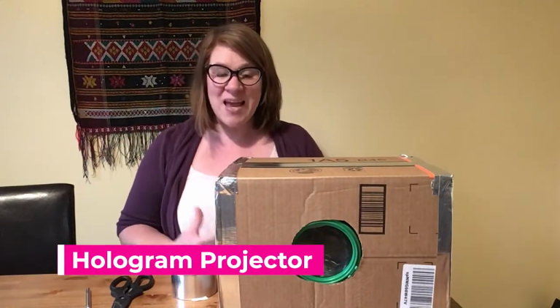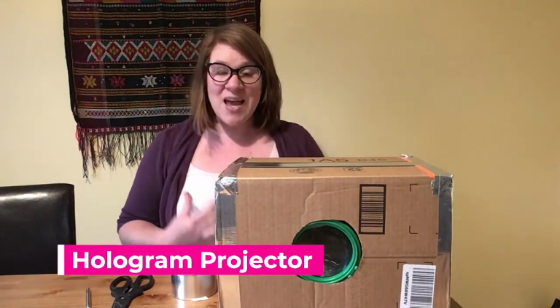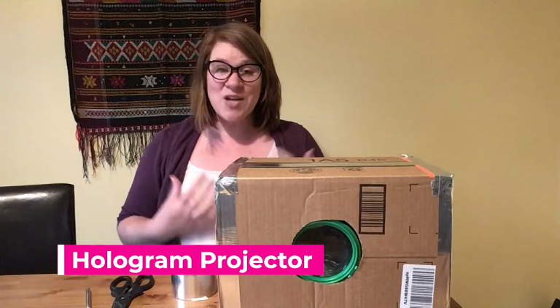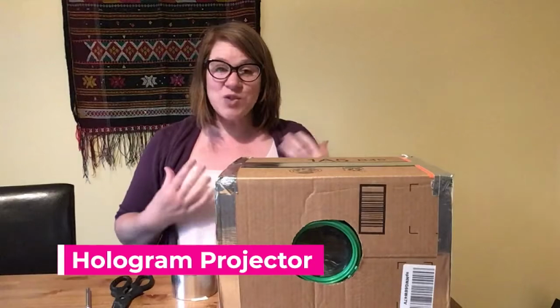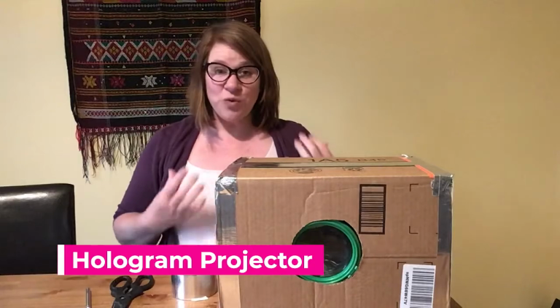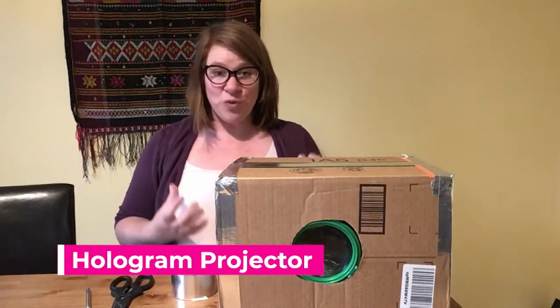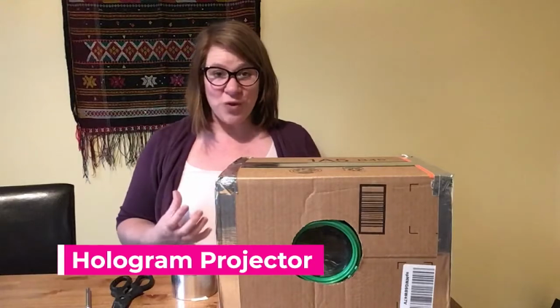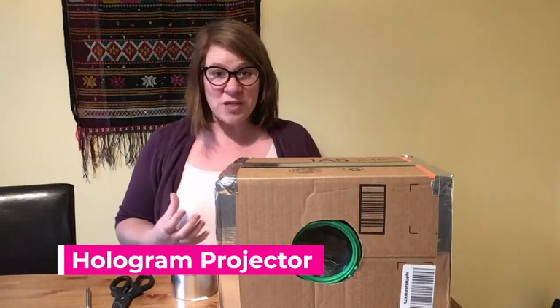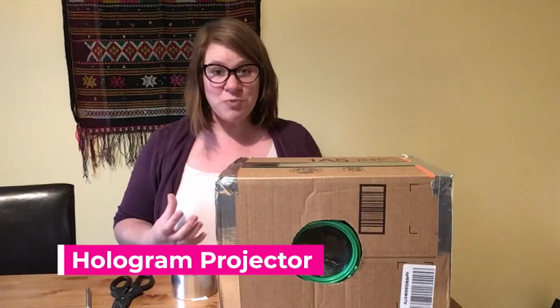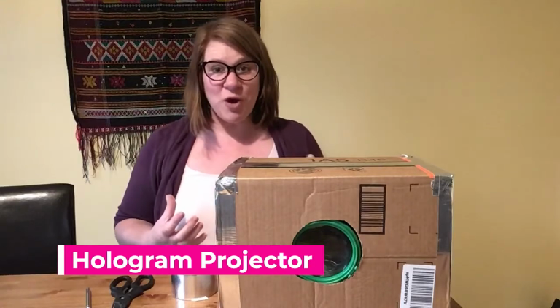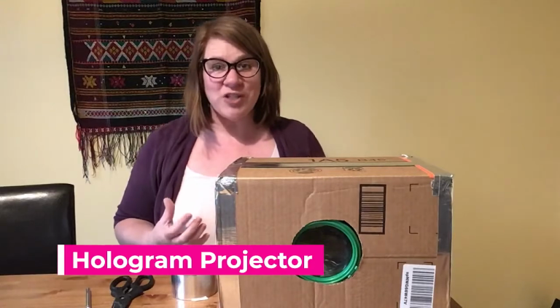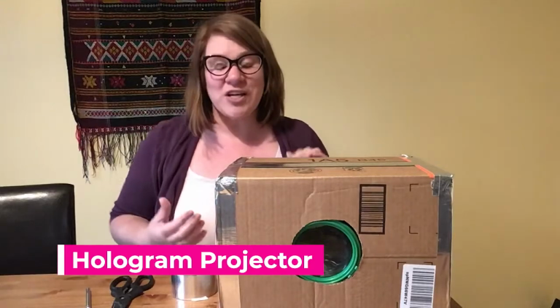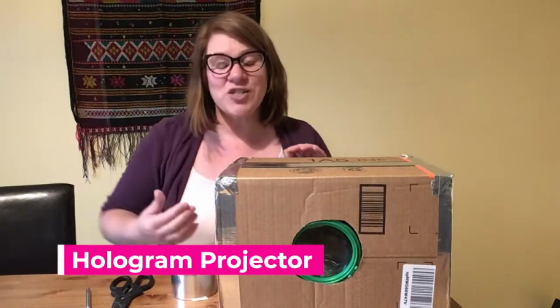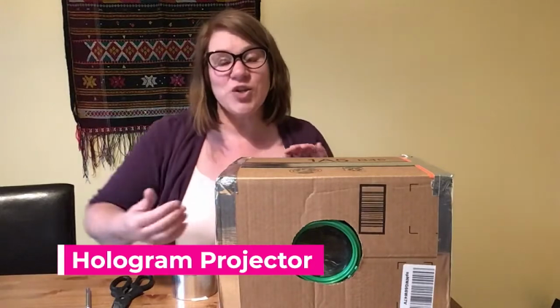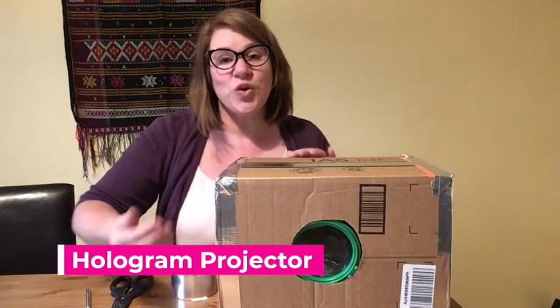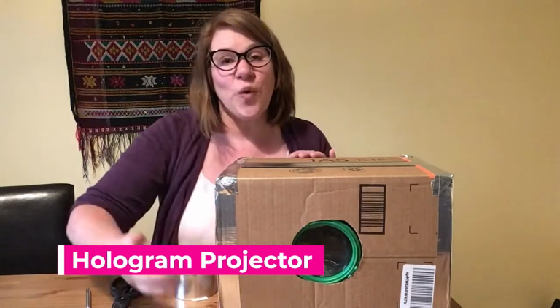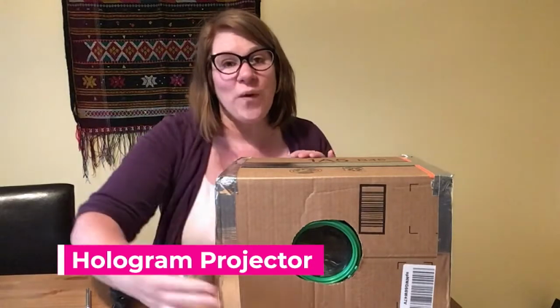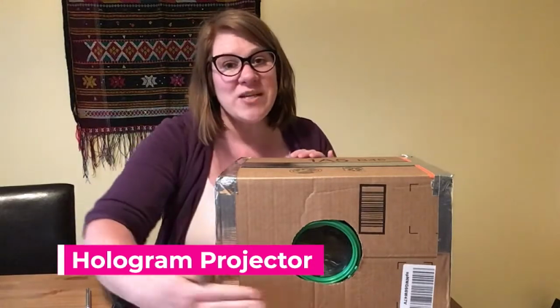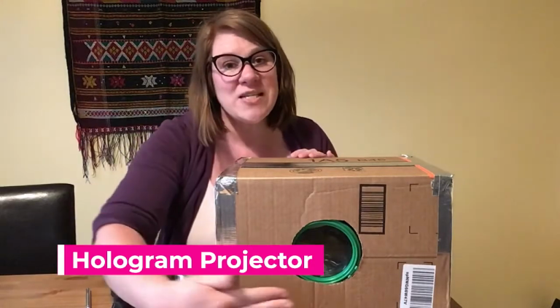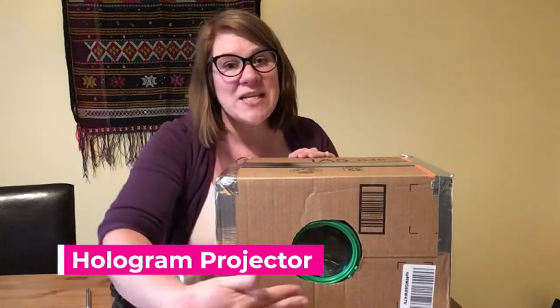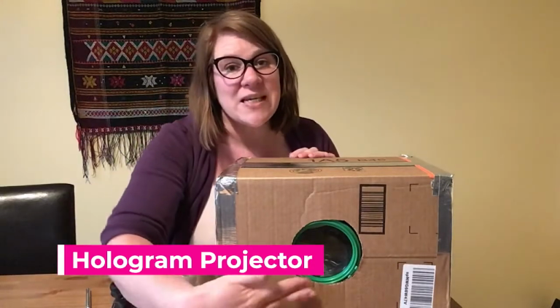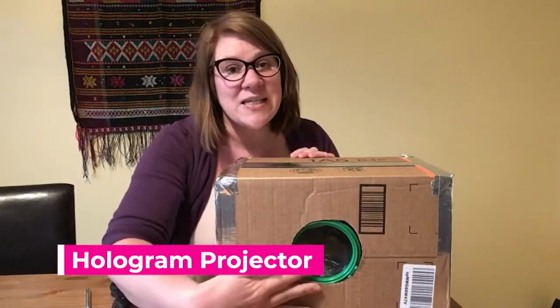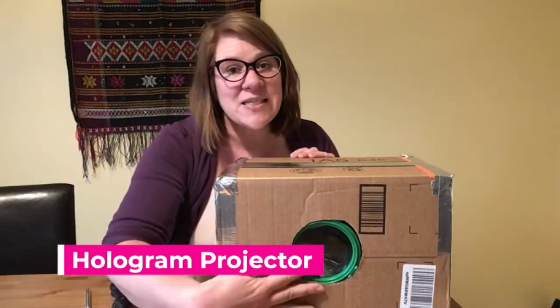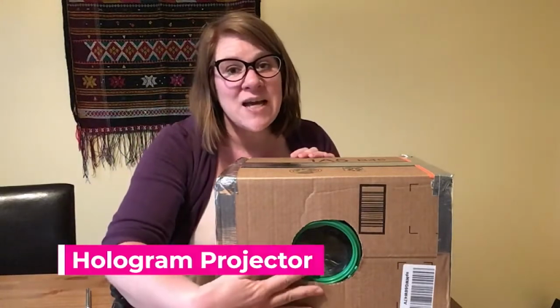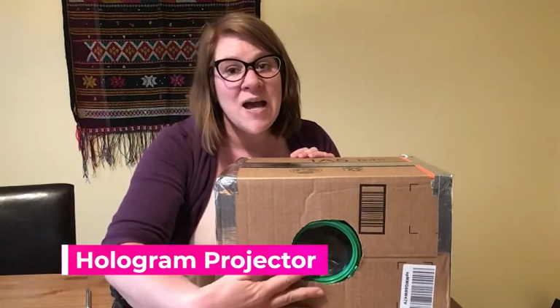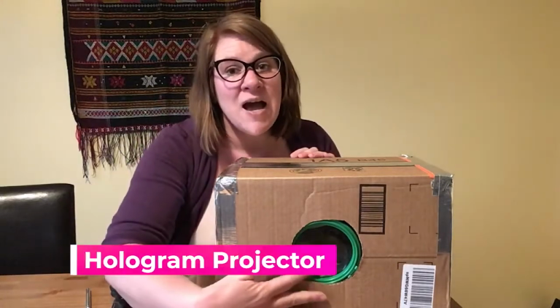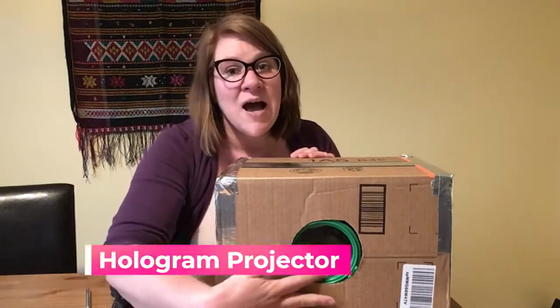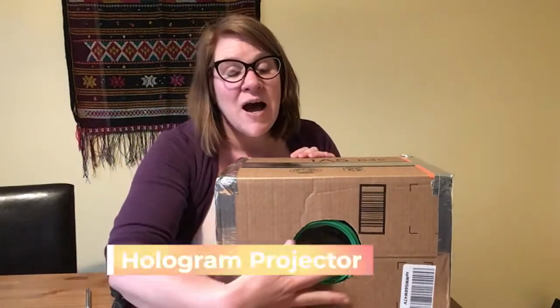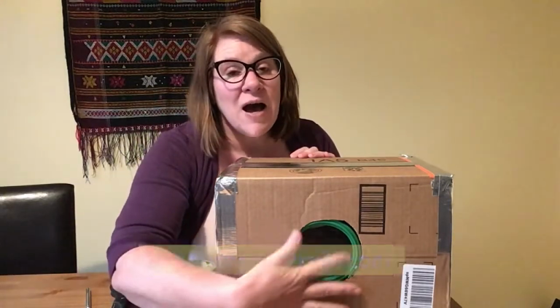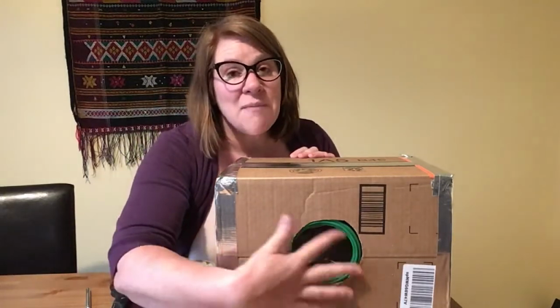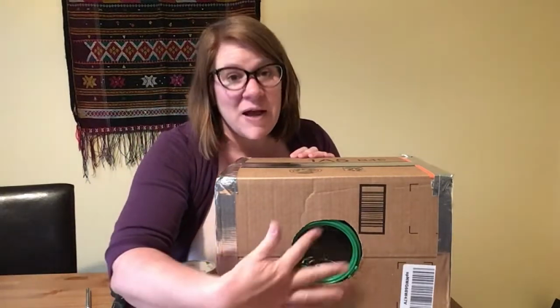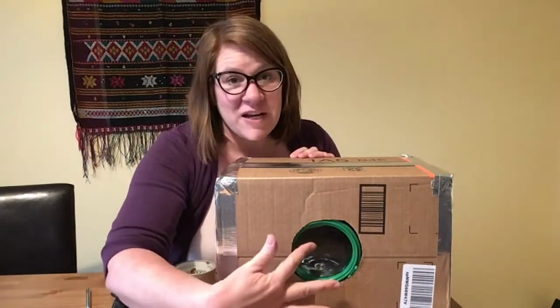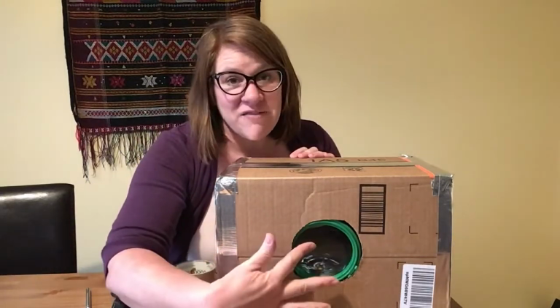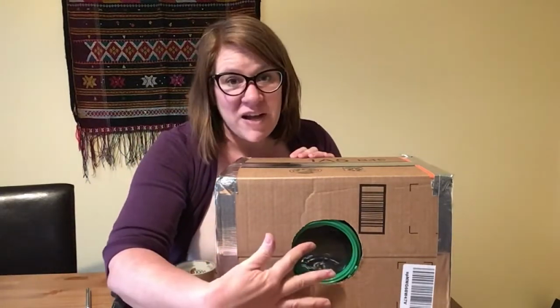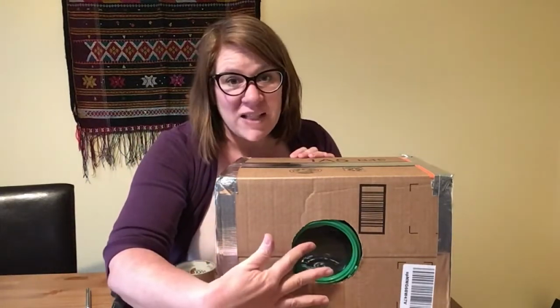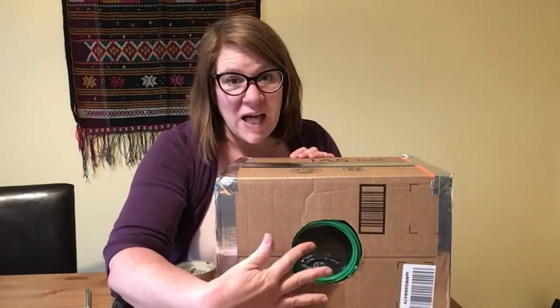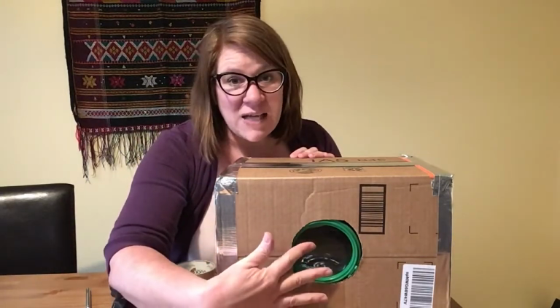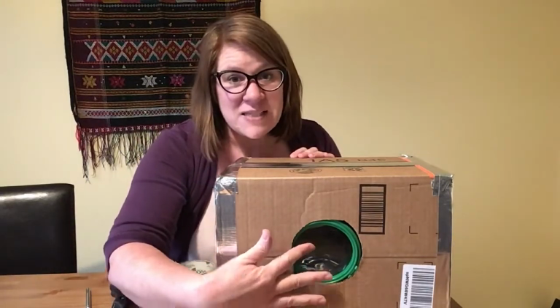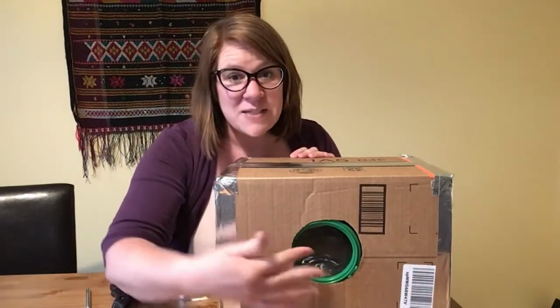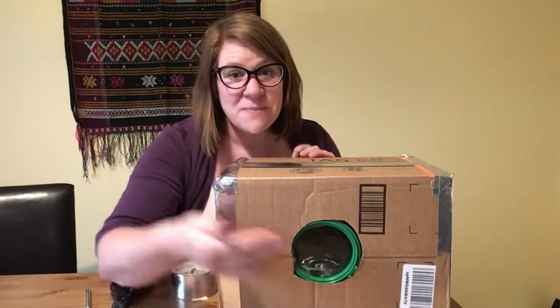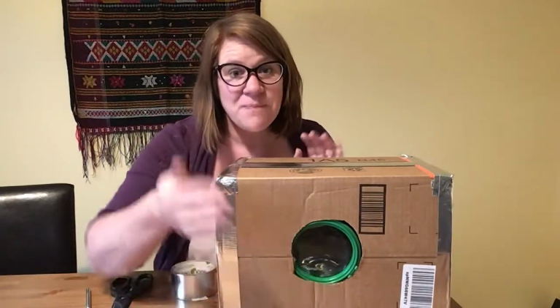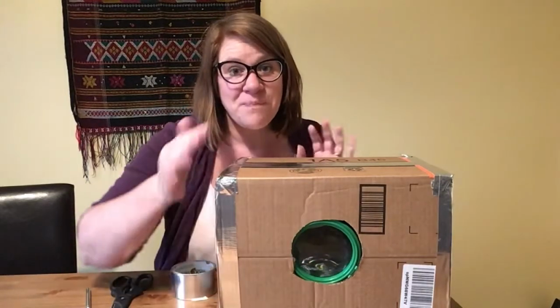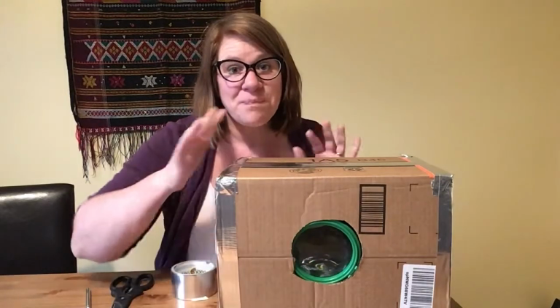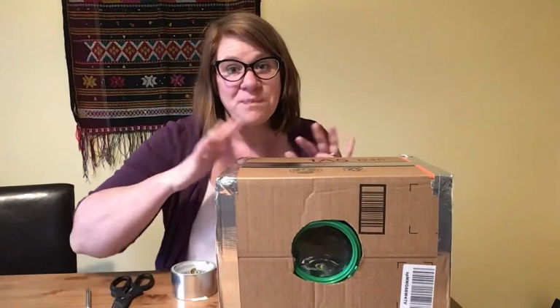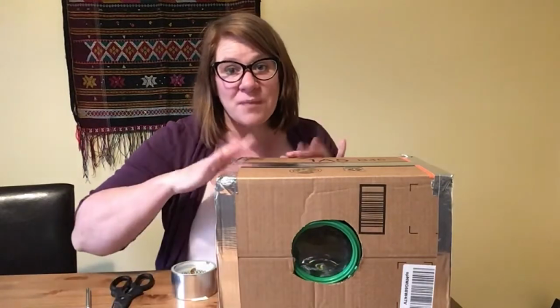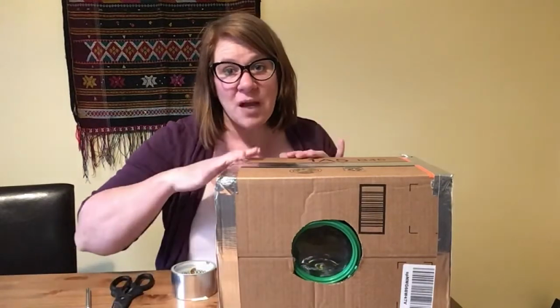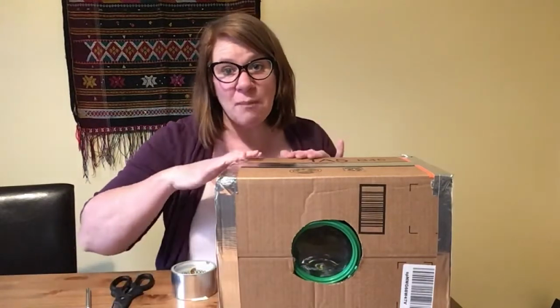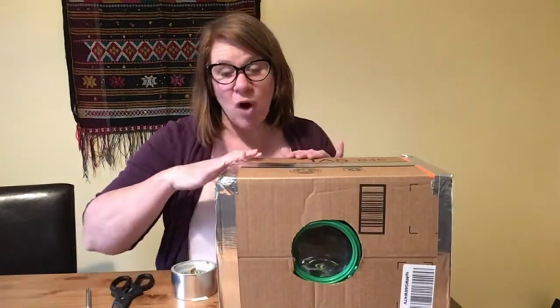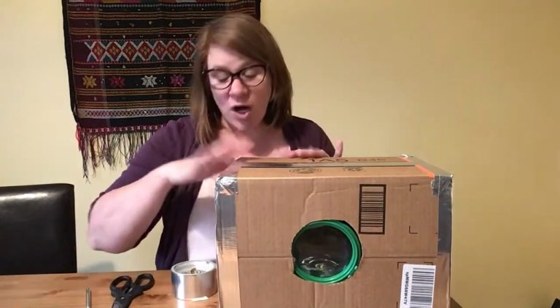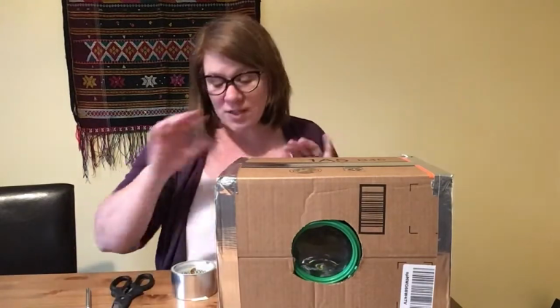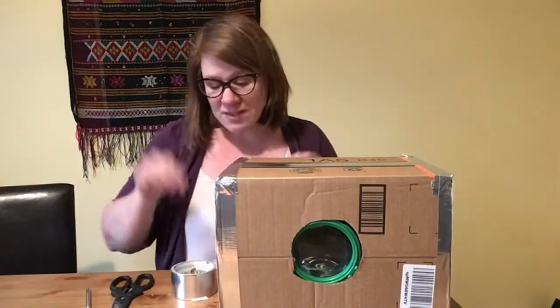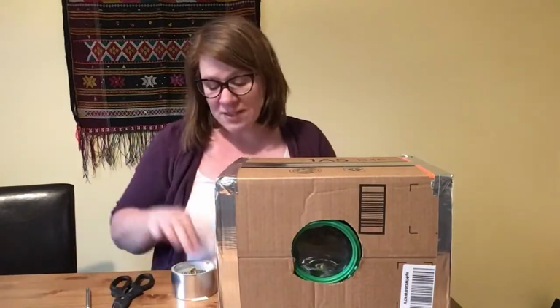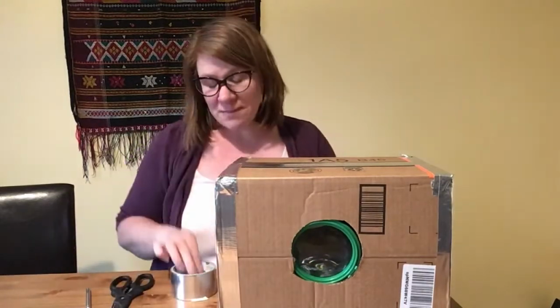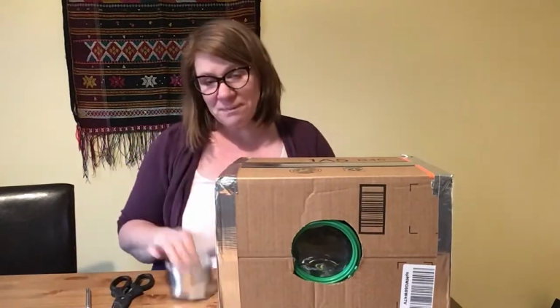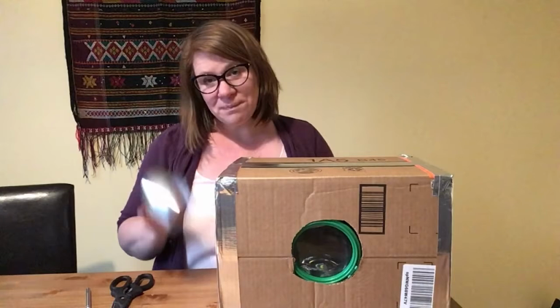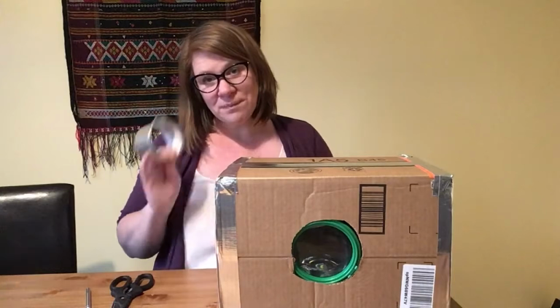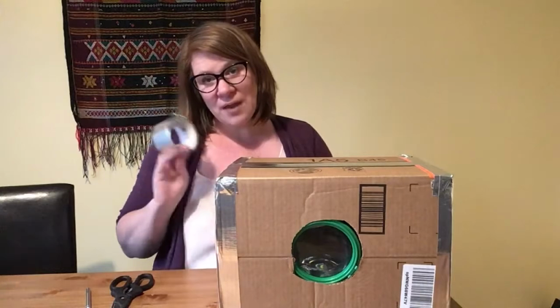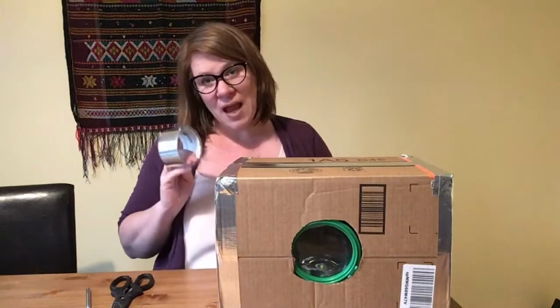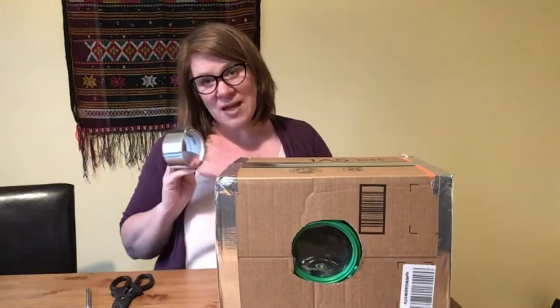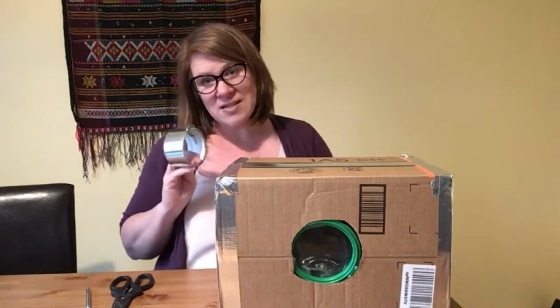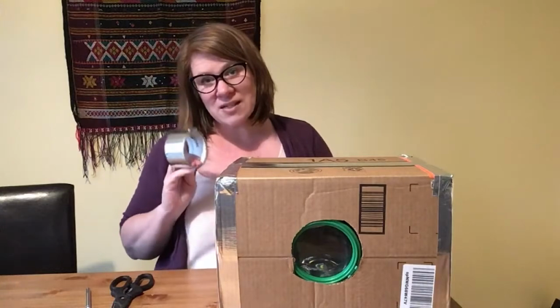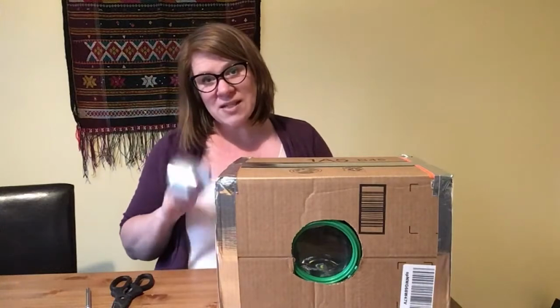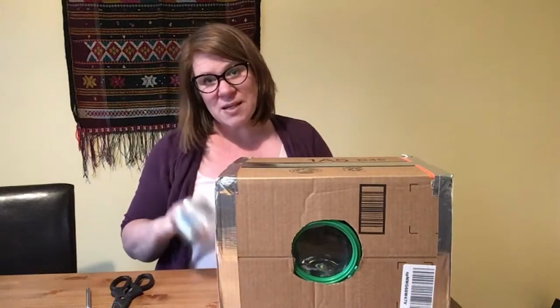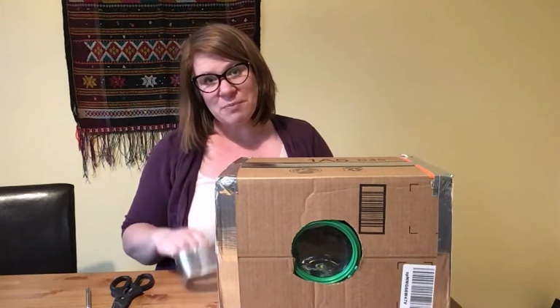For this project you're going to need a magnifying glass, a box, and duct tape.